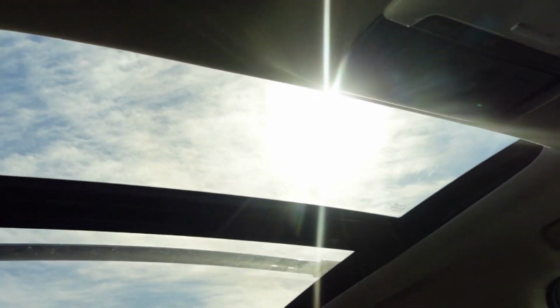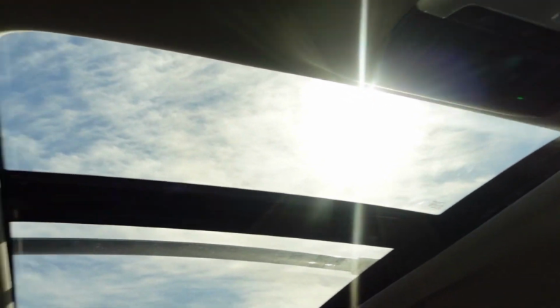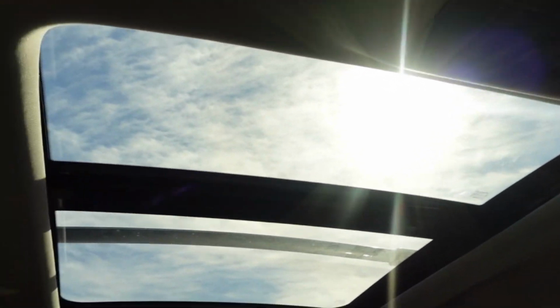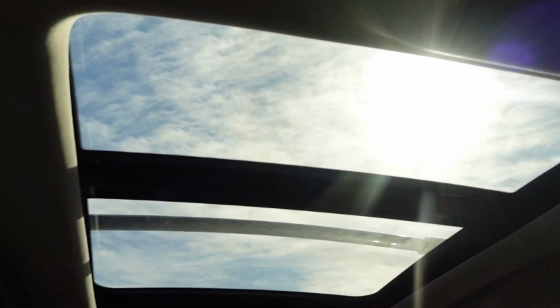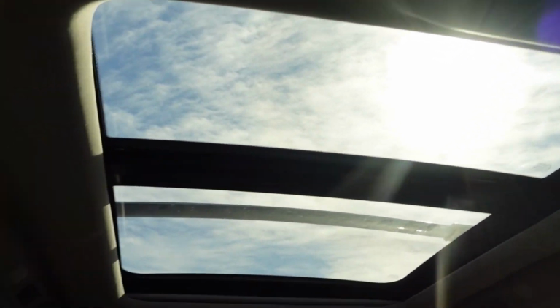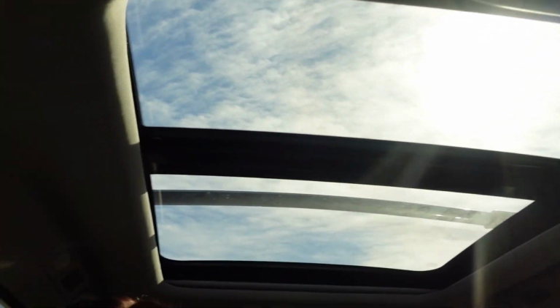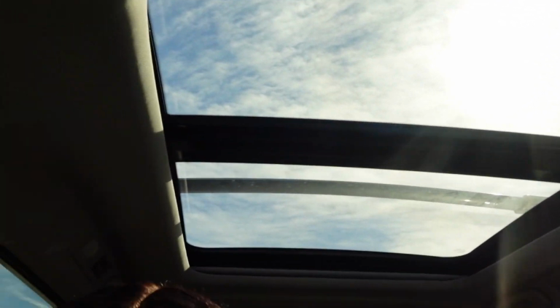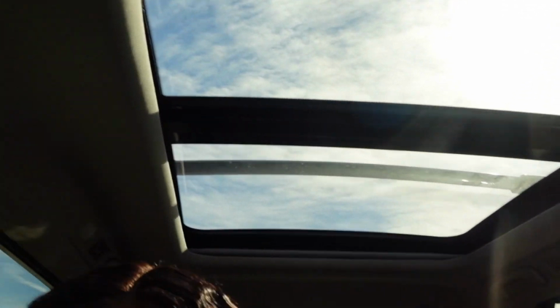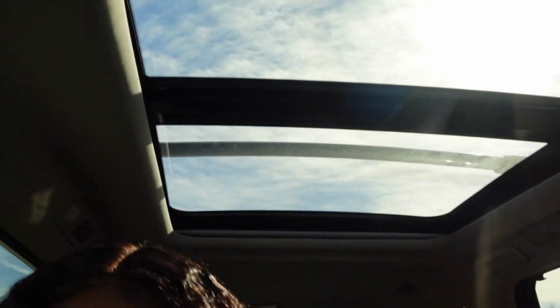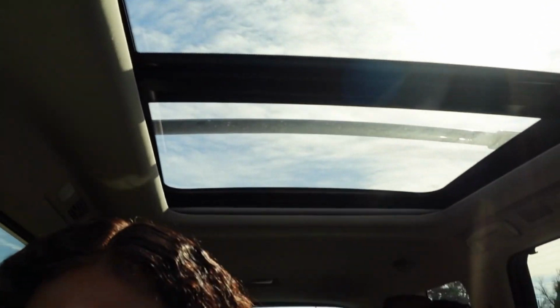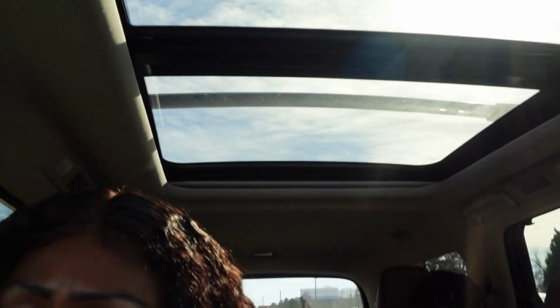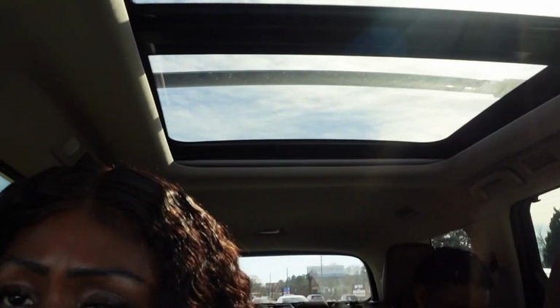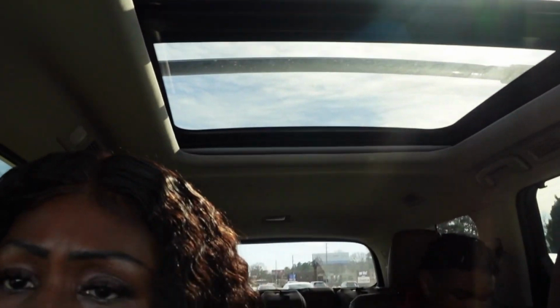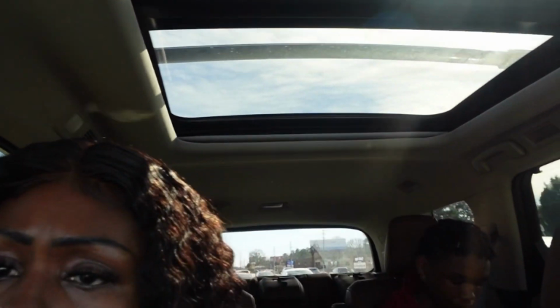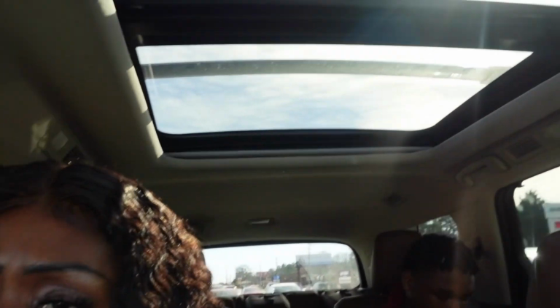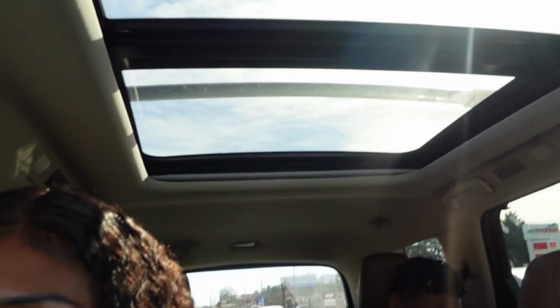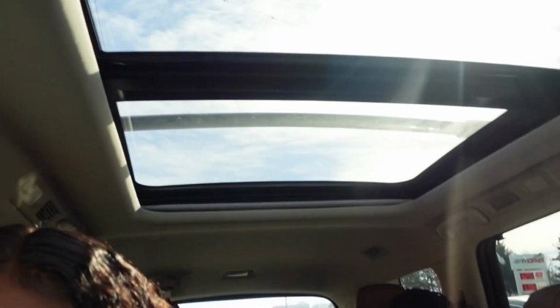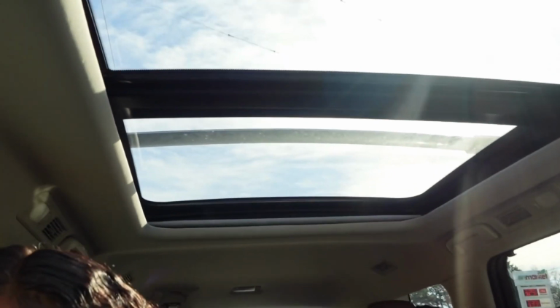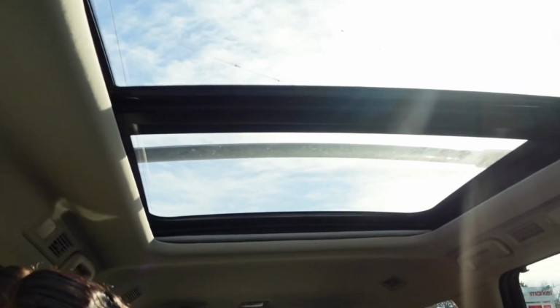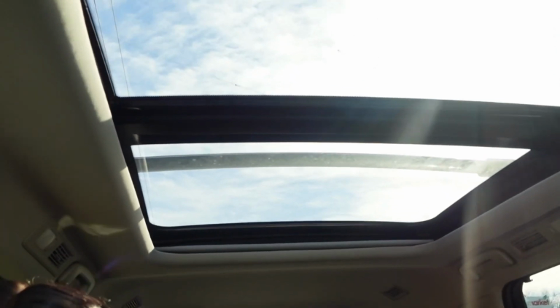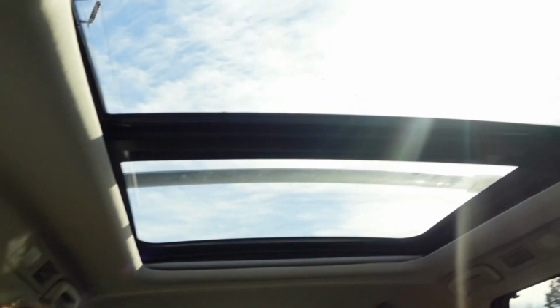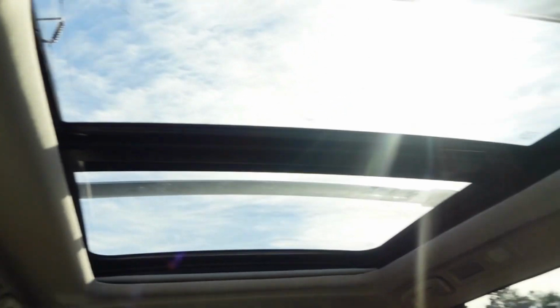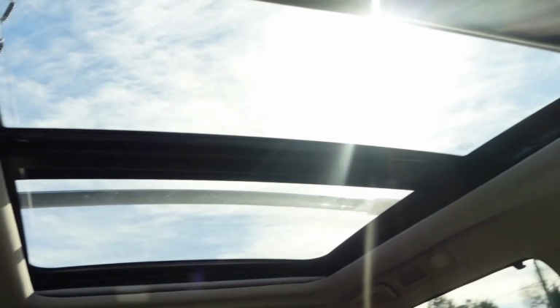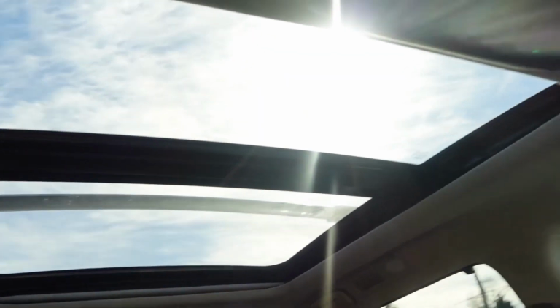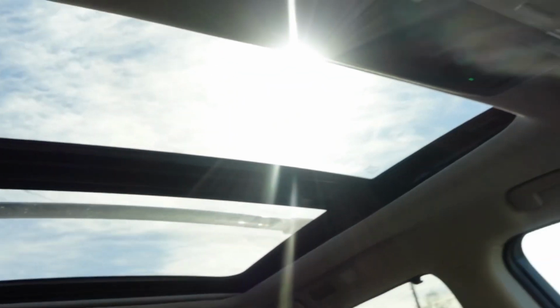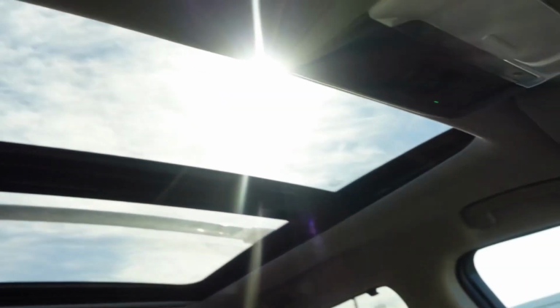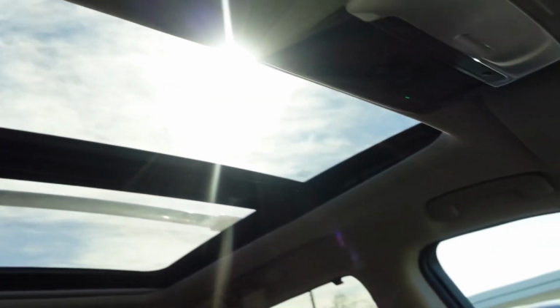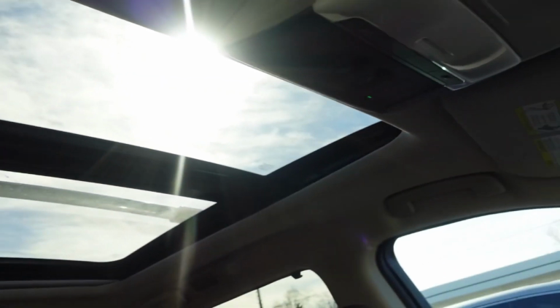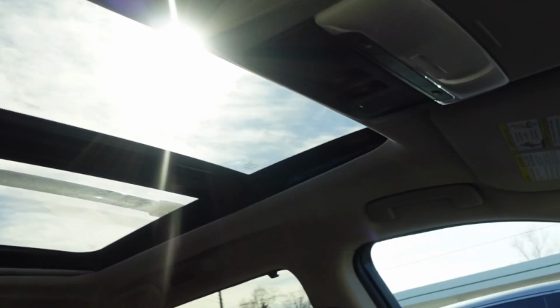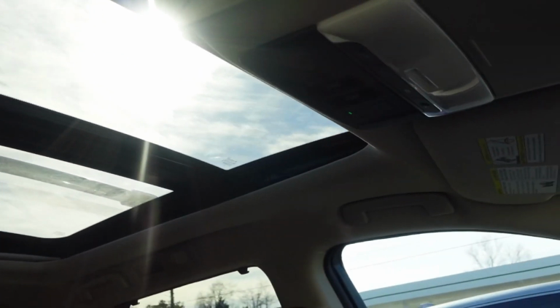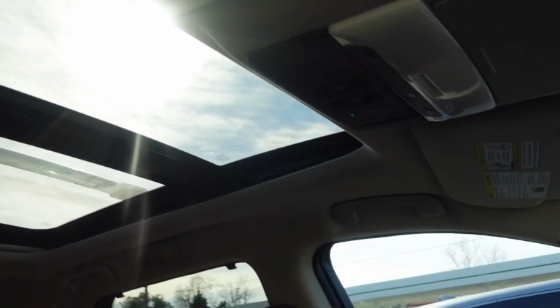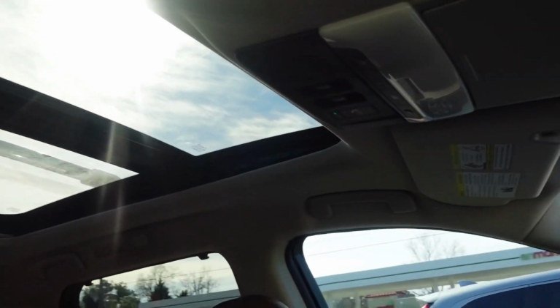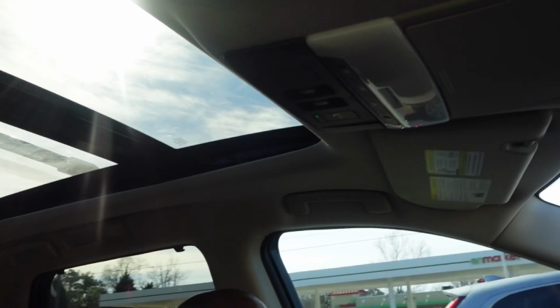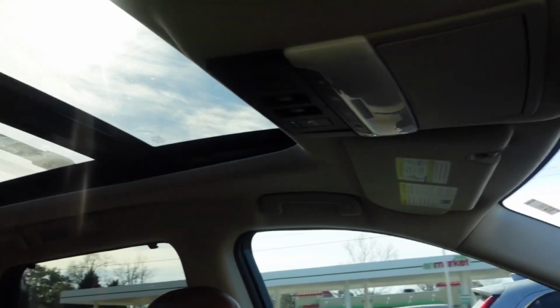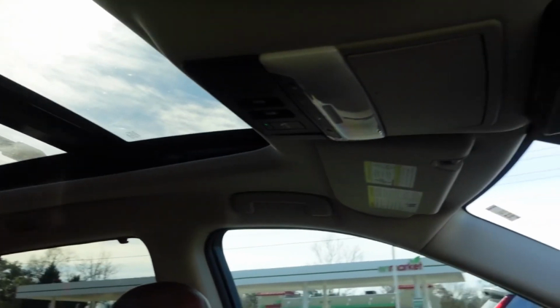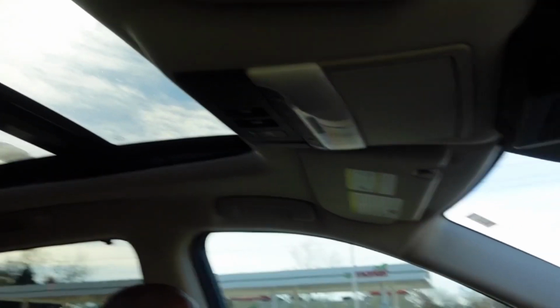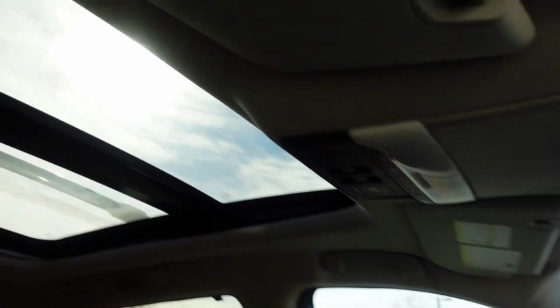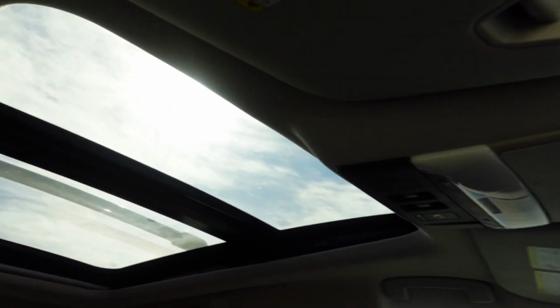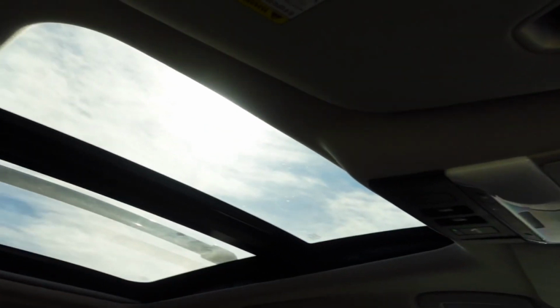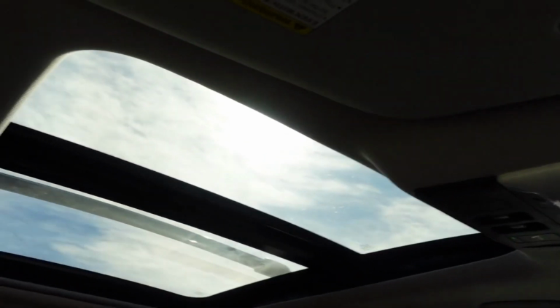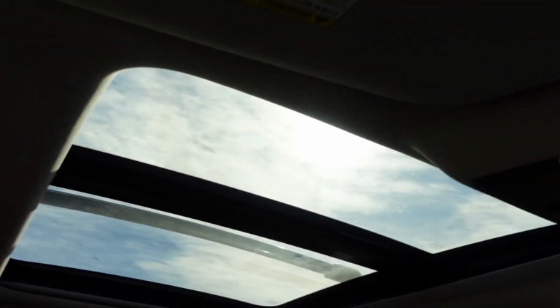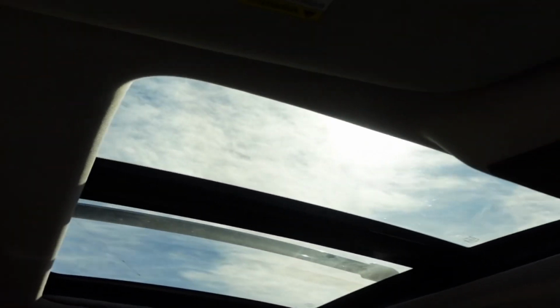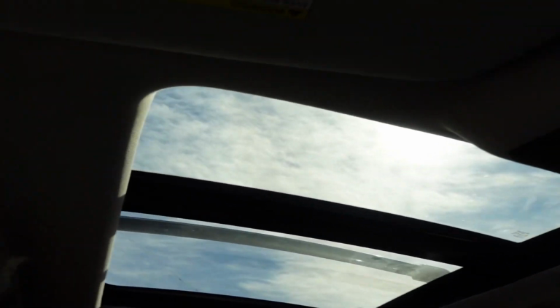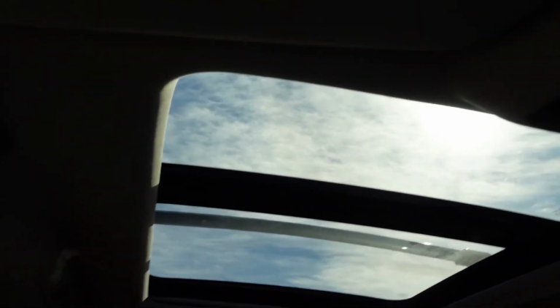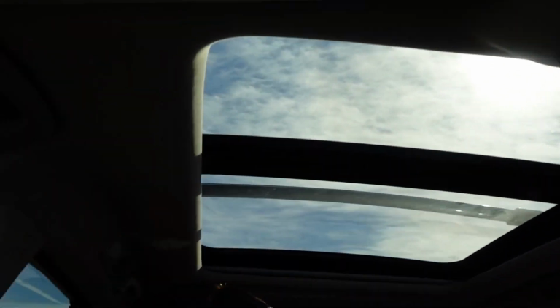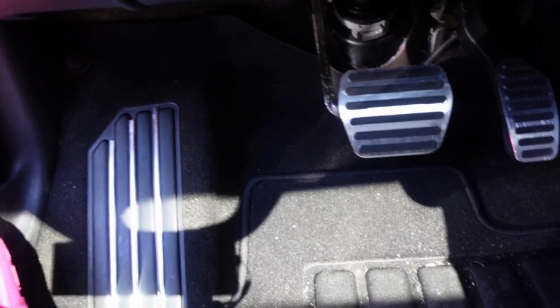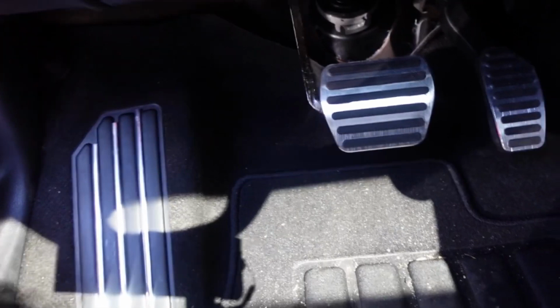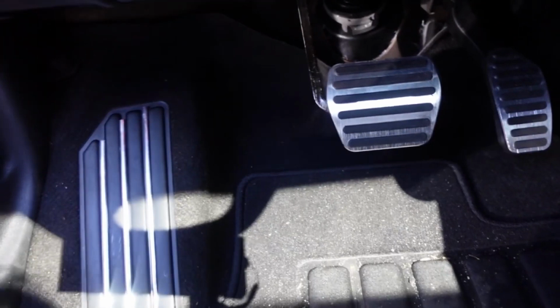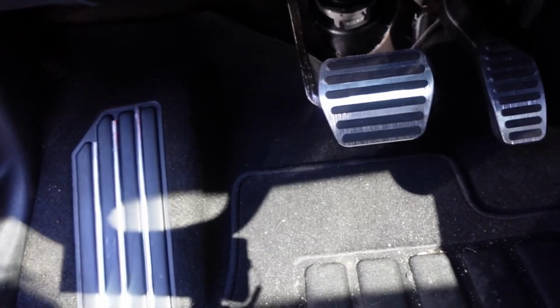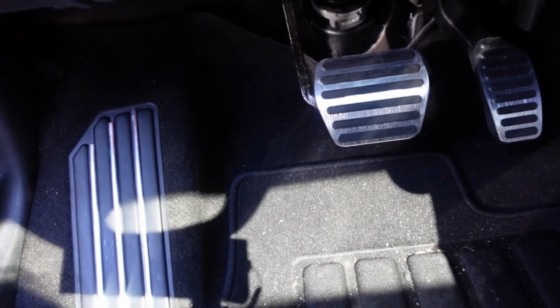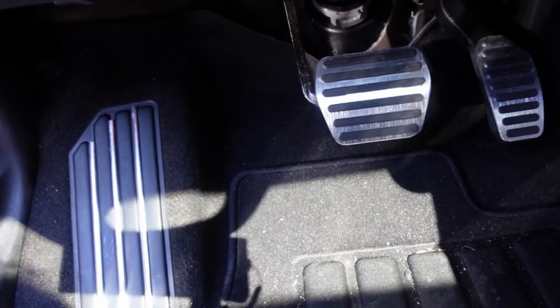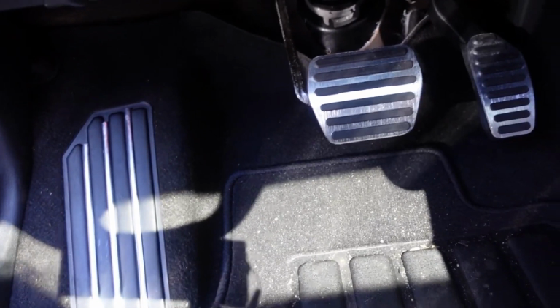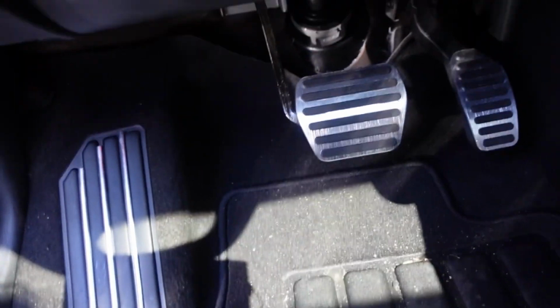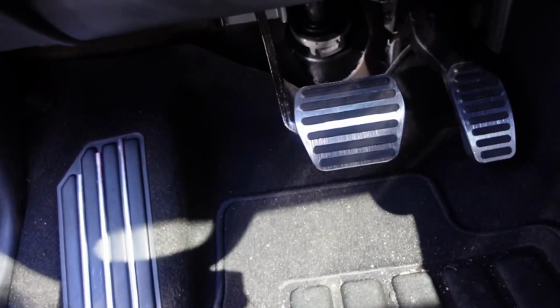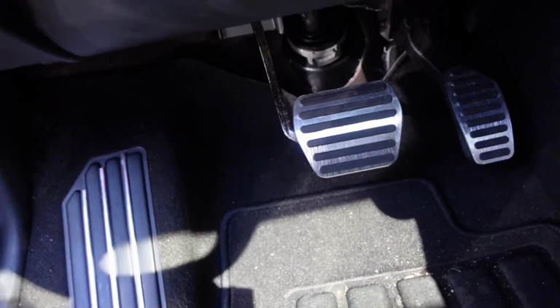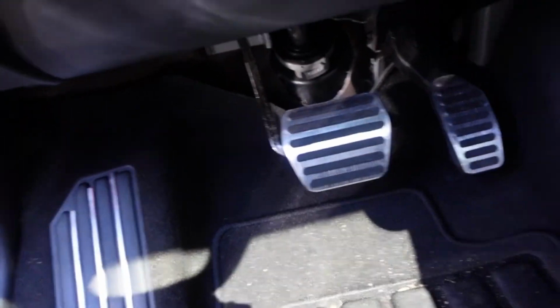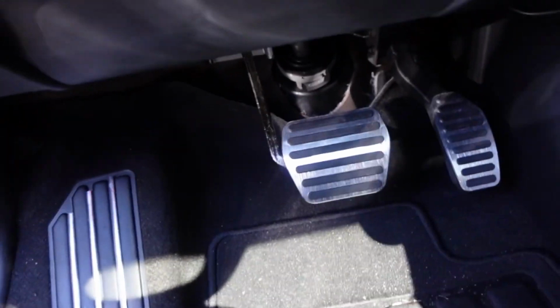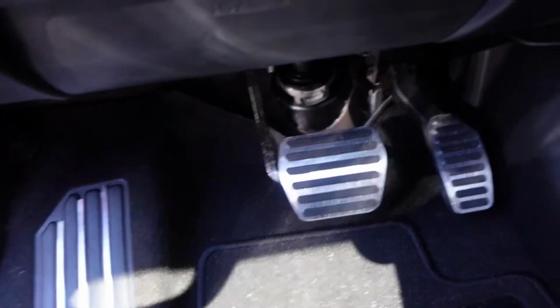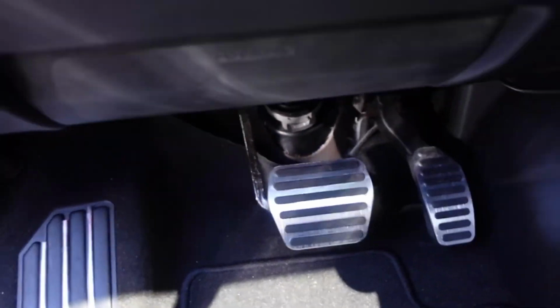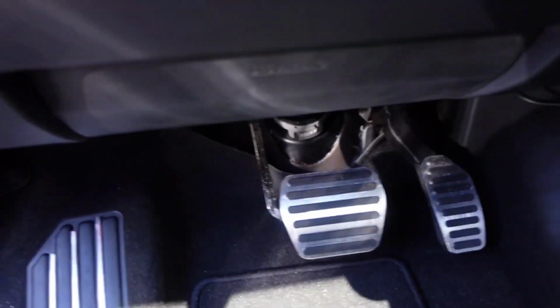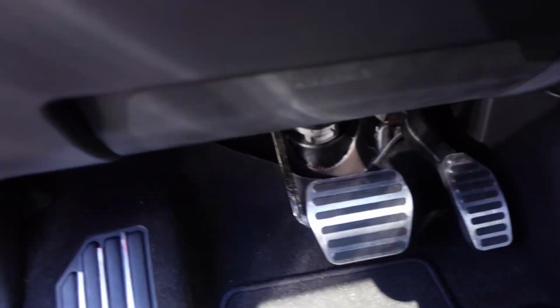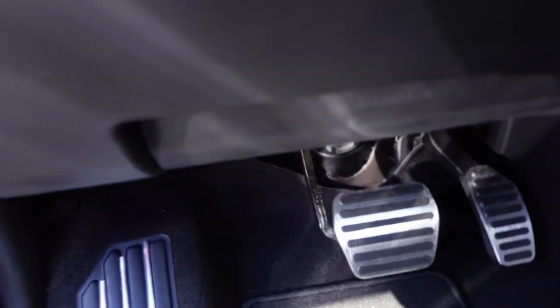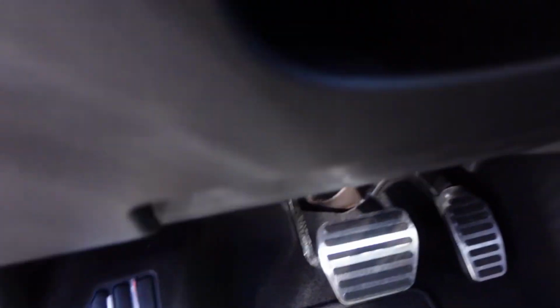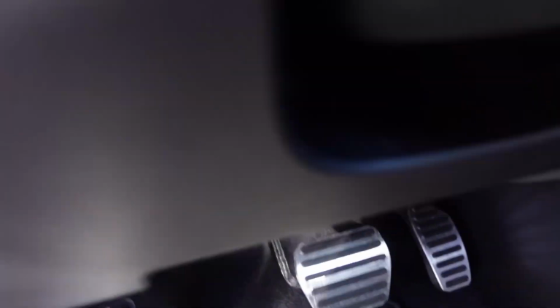I forgot to include a clip of the panoramic roof. So this is what it looks like right here.